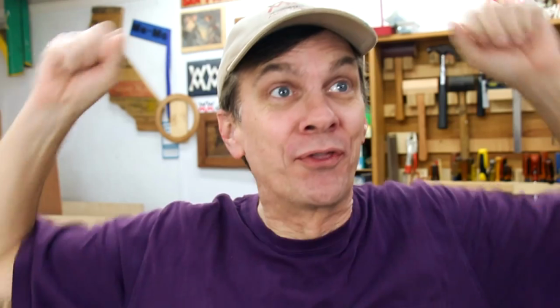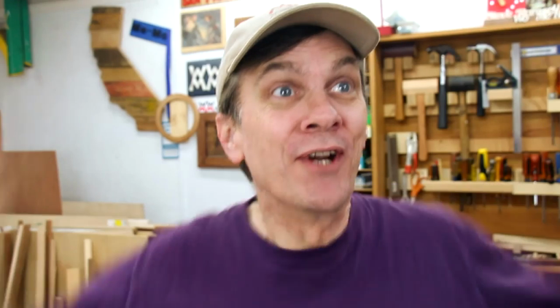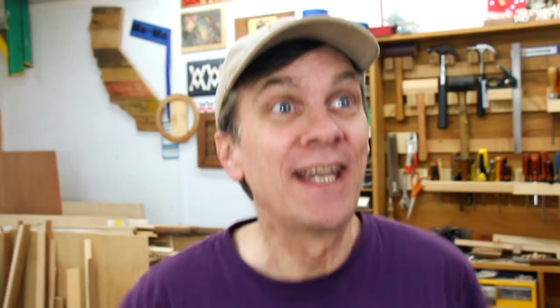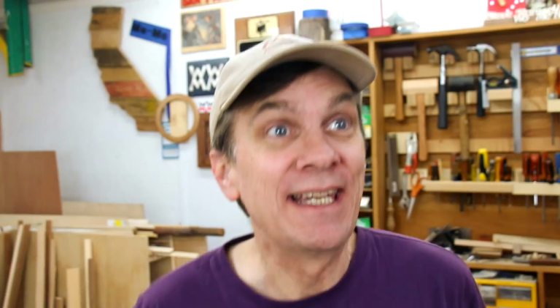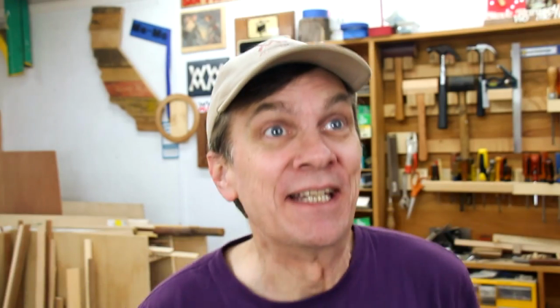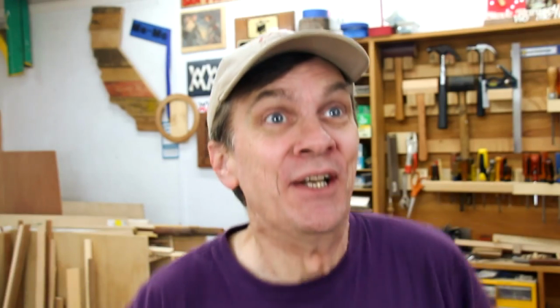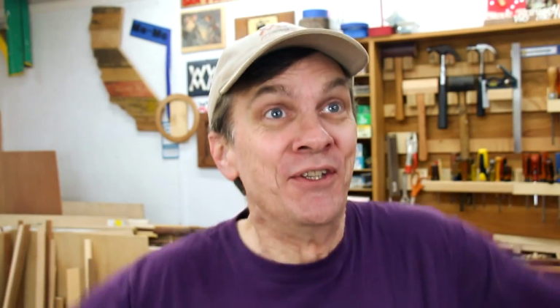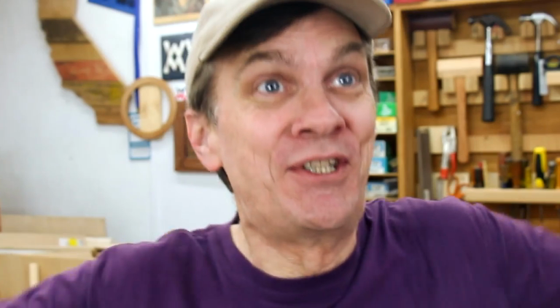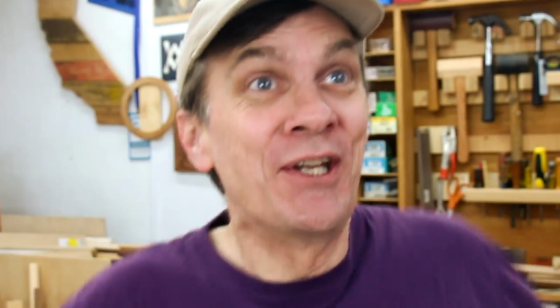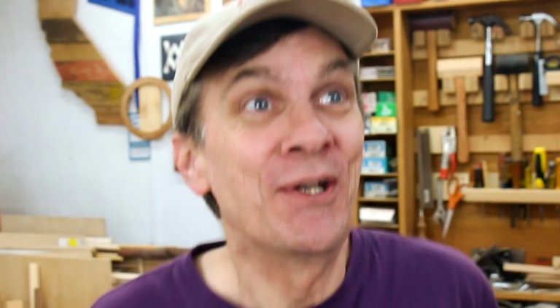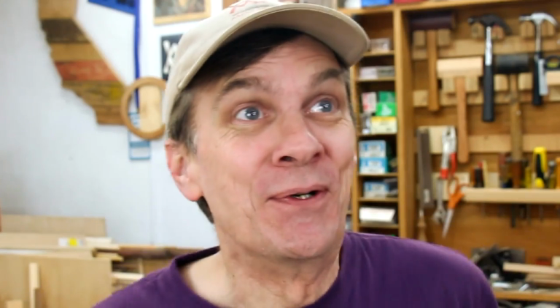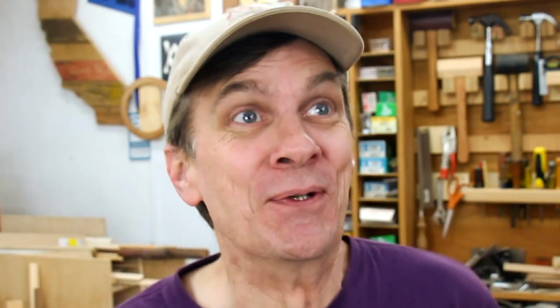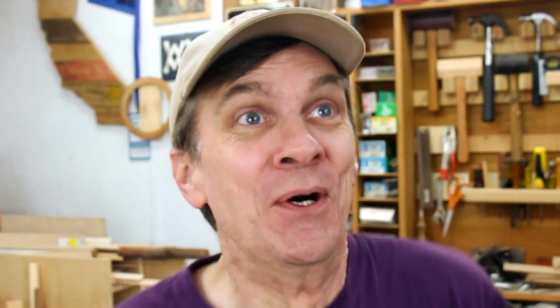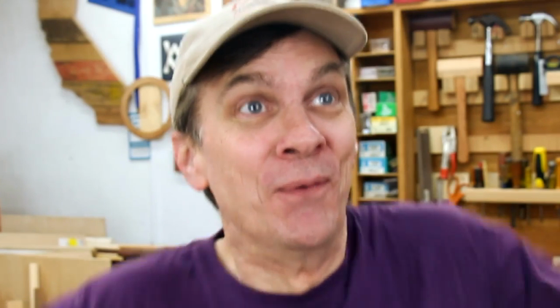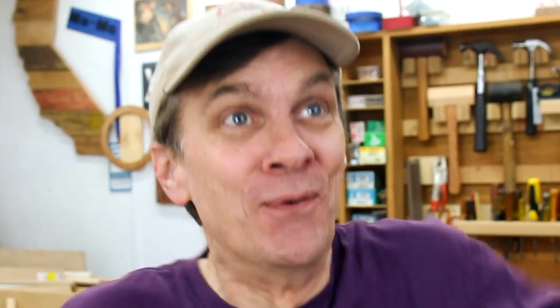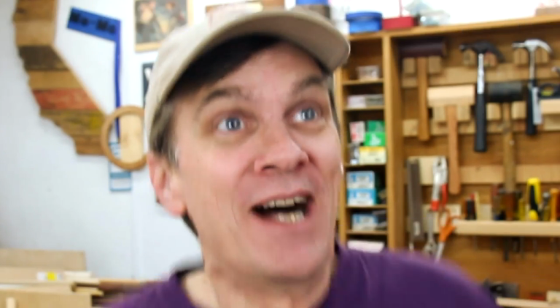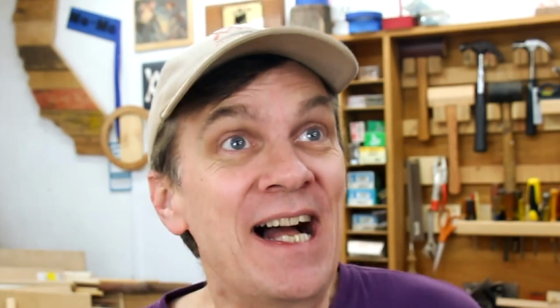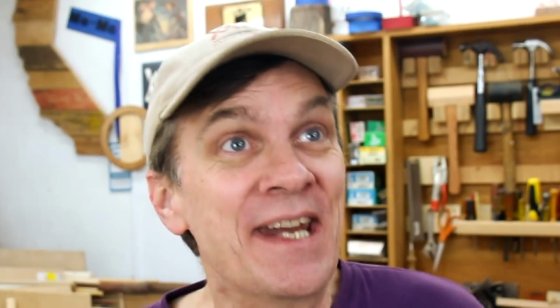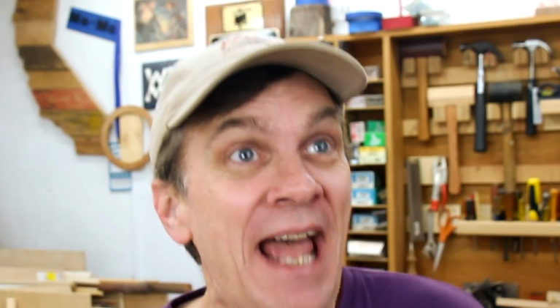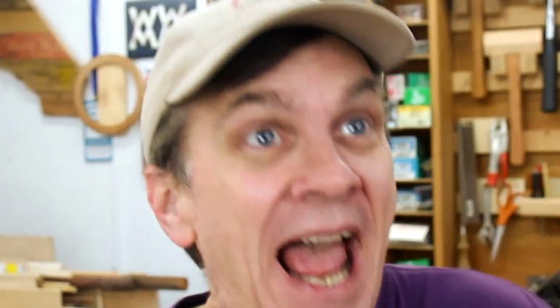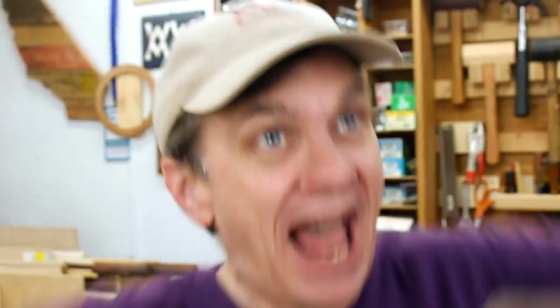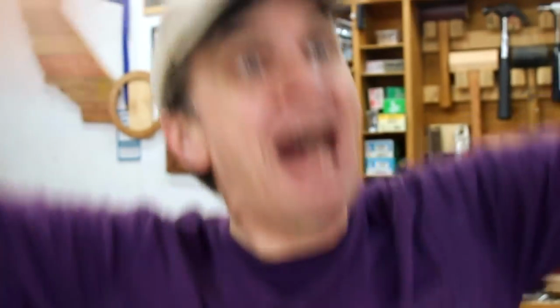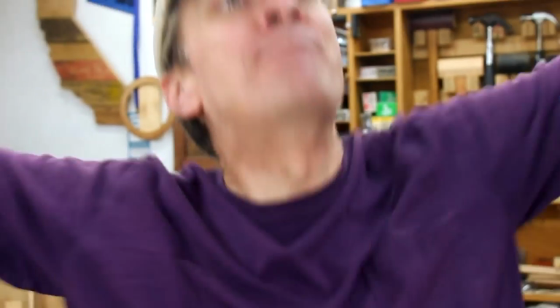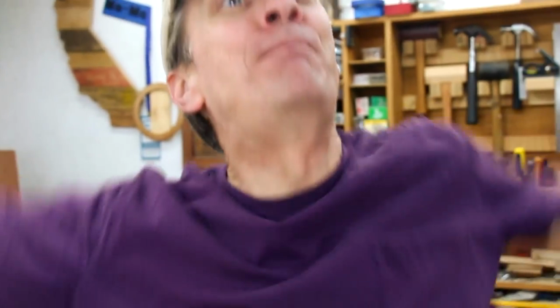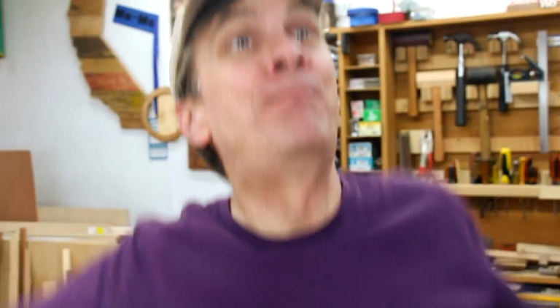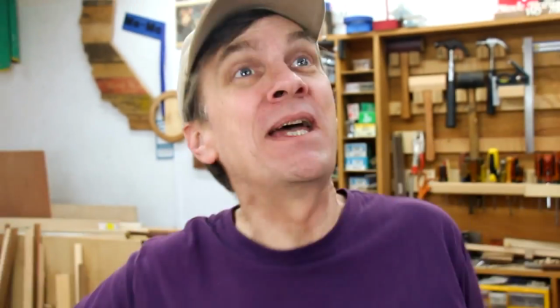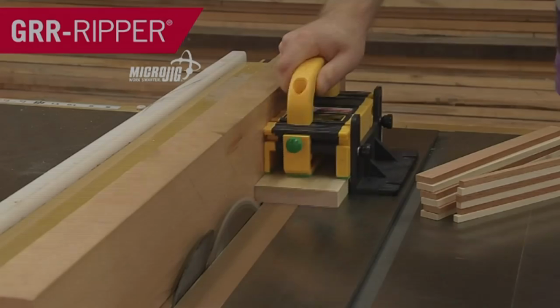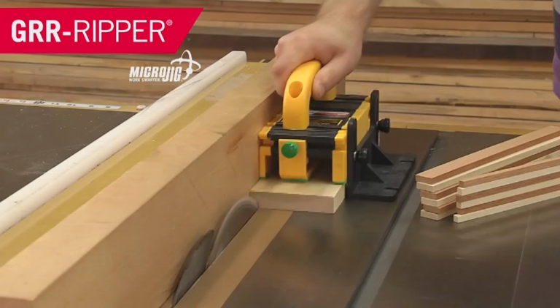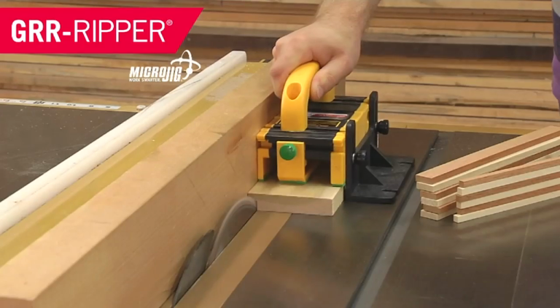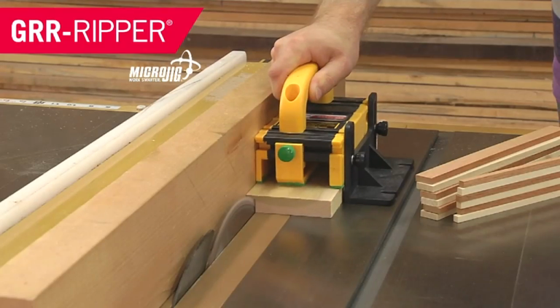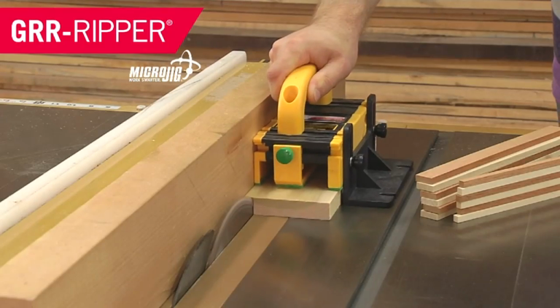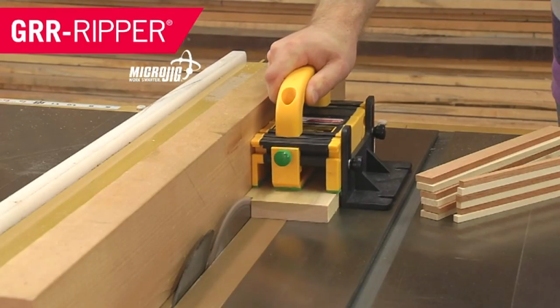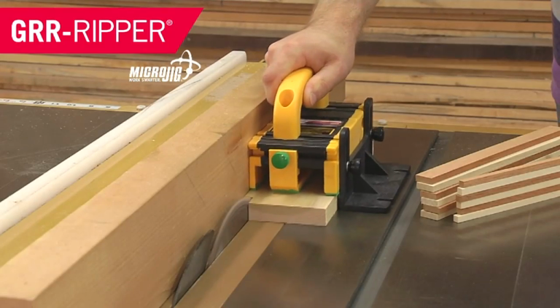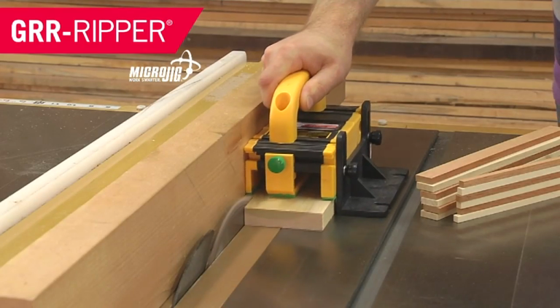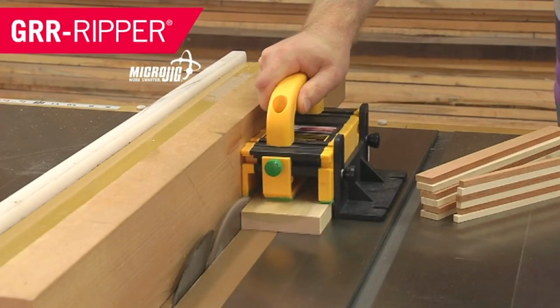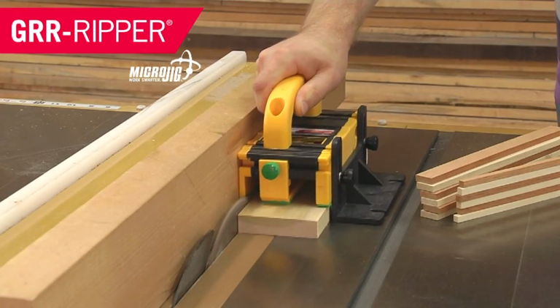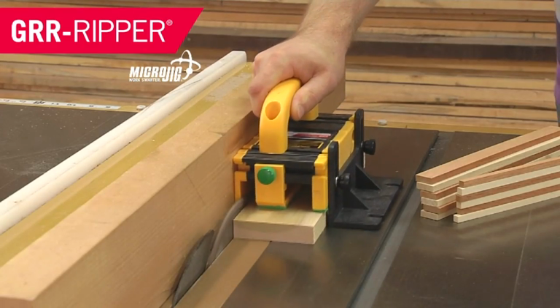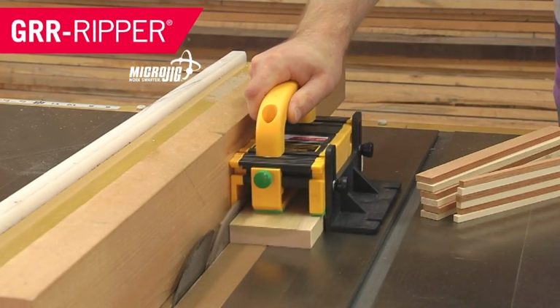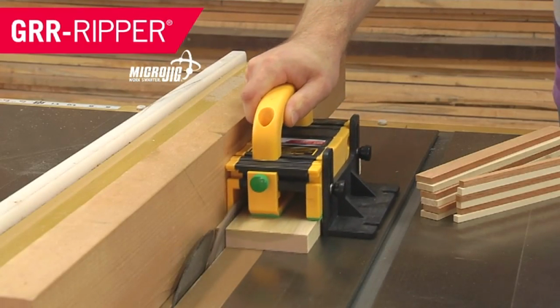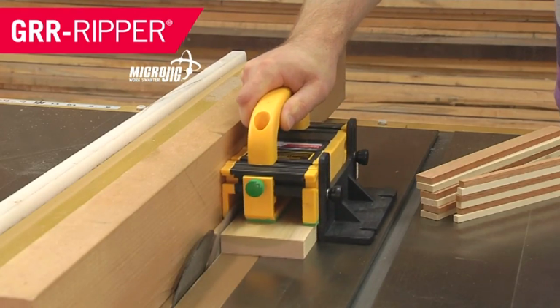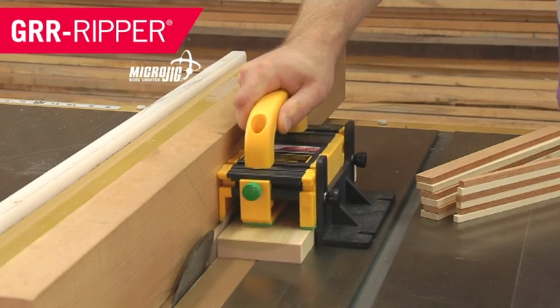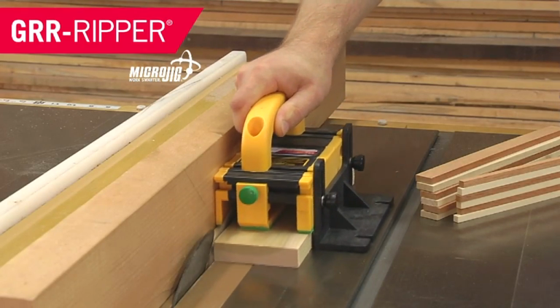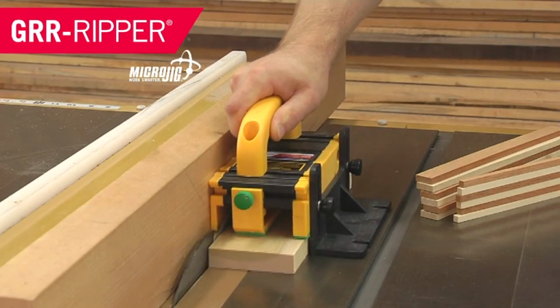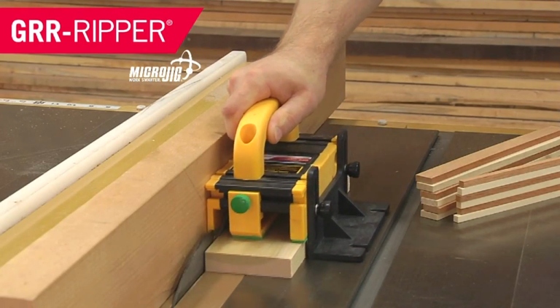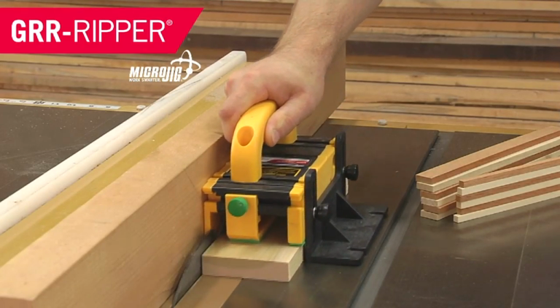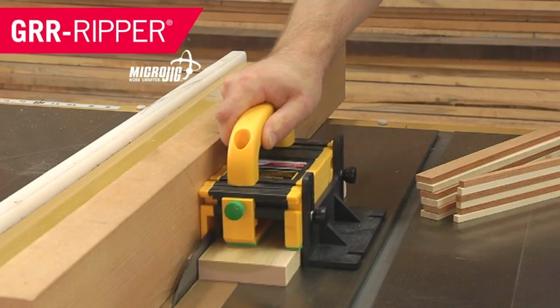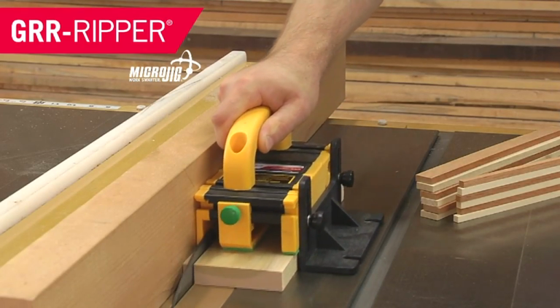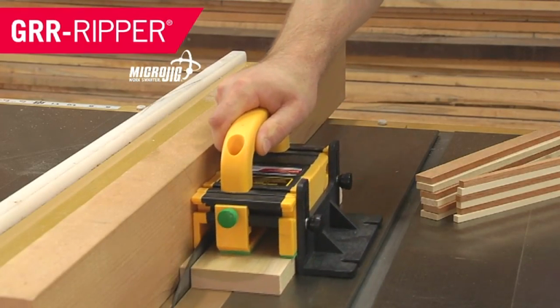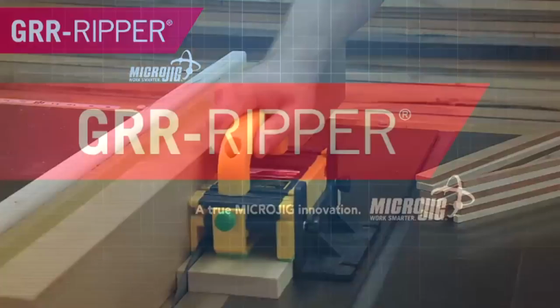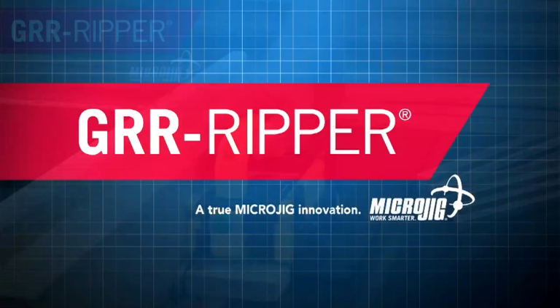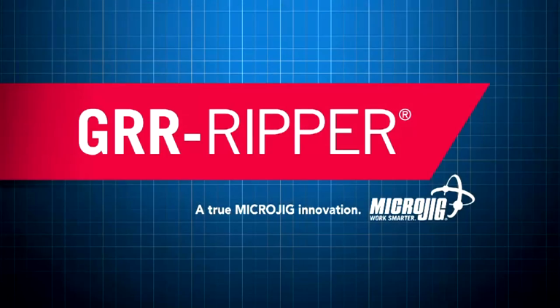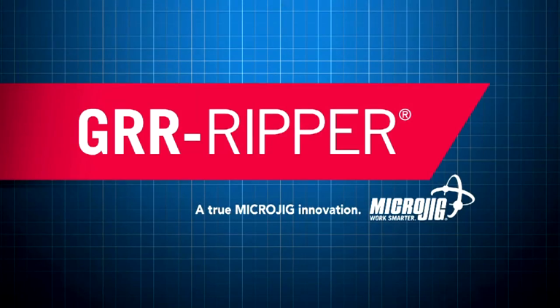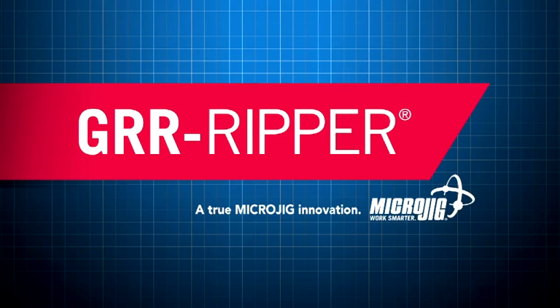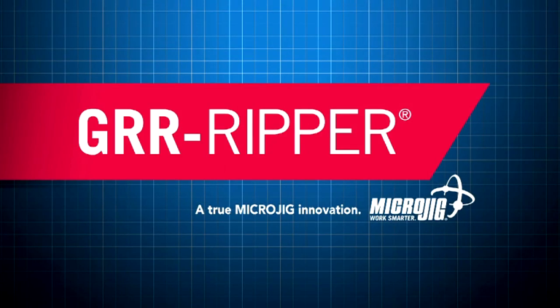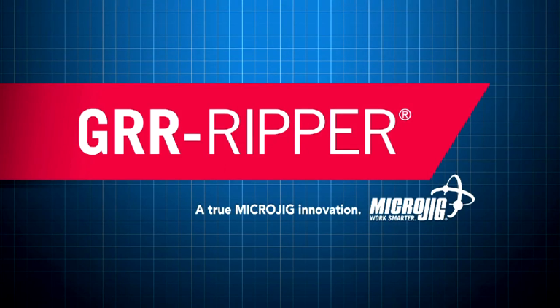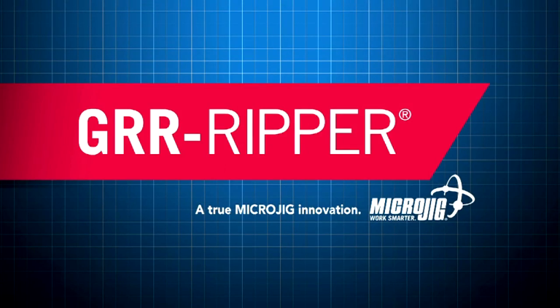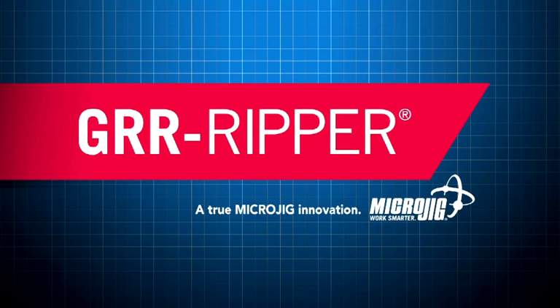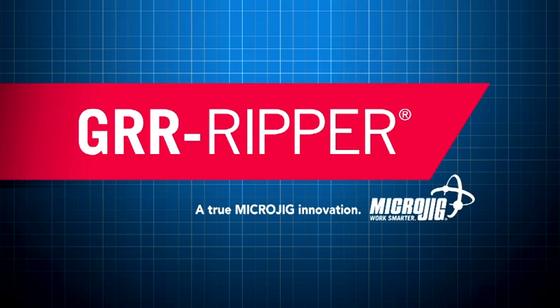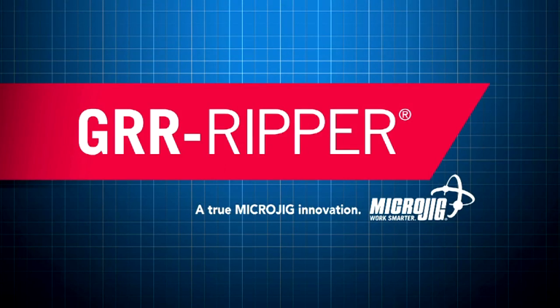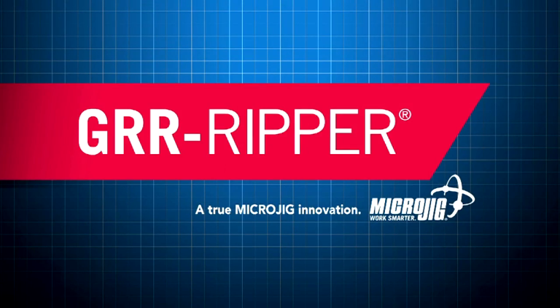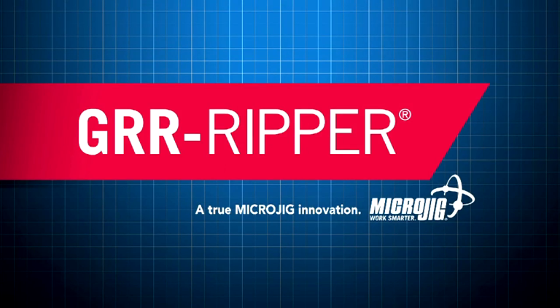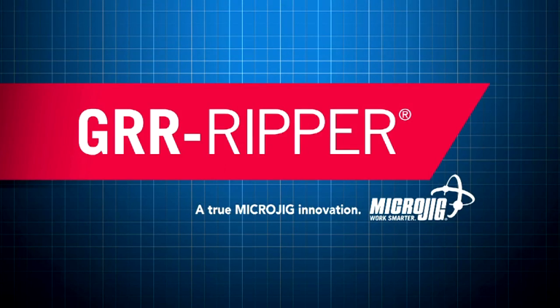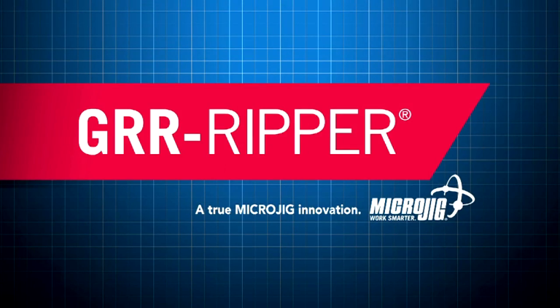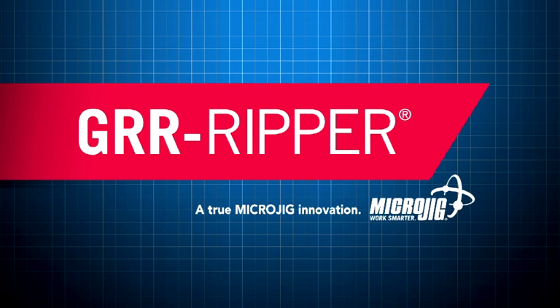Three! Two! One! Happy Microjig — maker of the Gripper. Work safer. Work smarter.